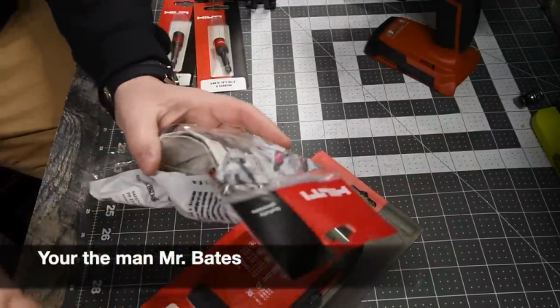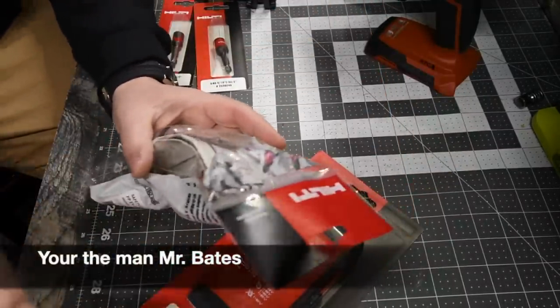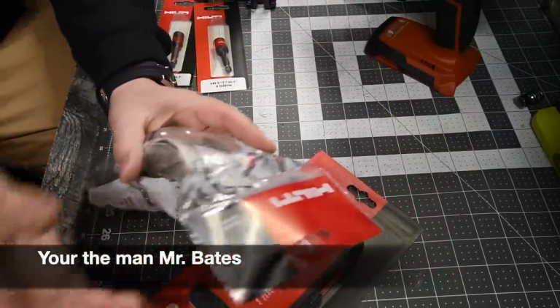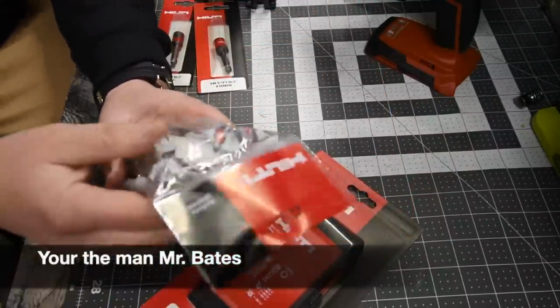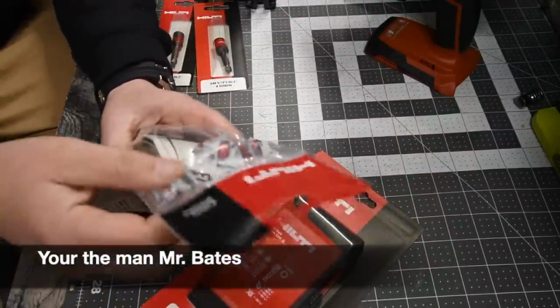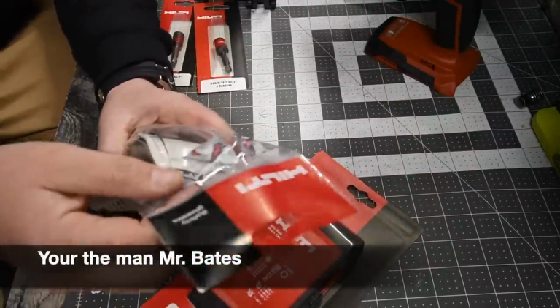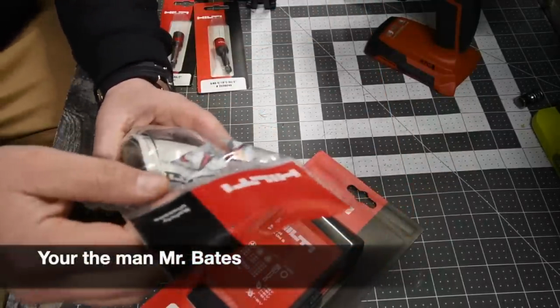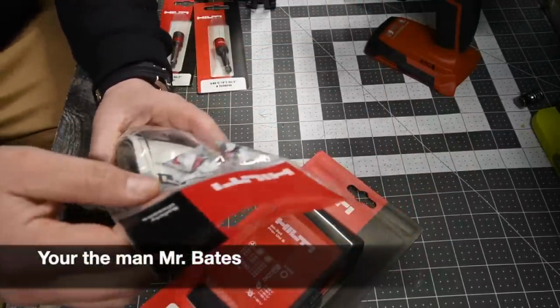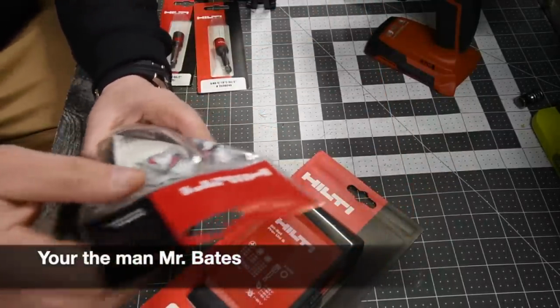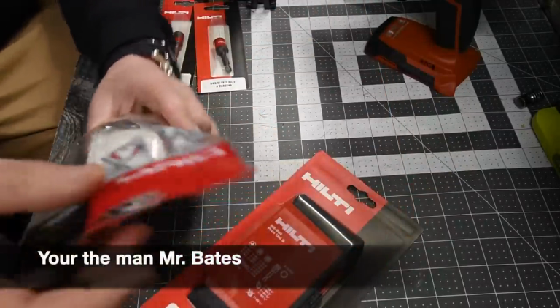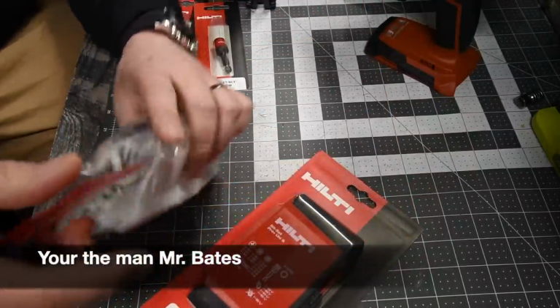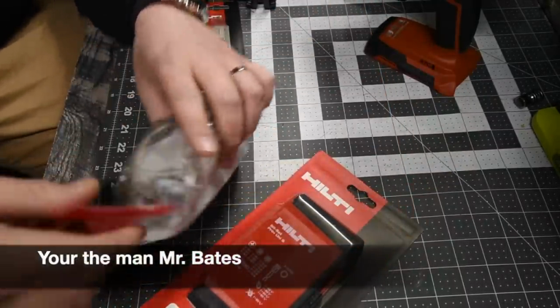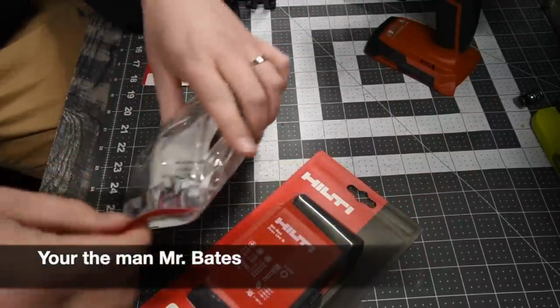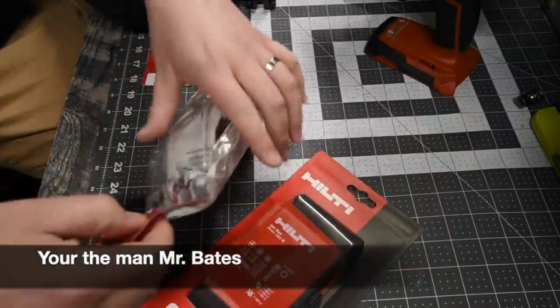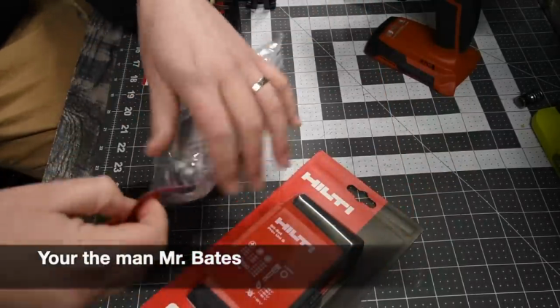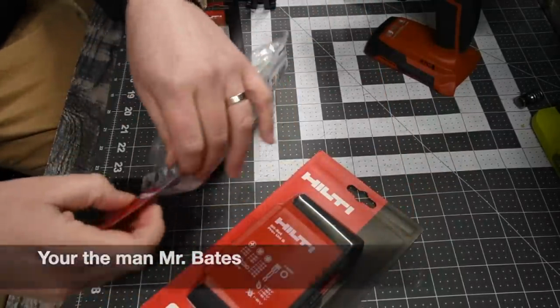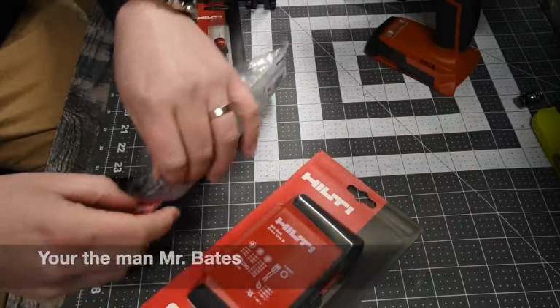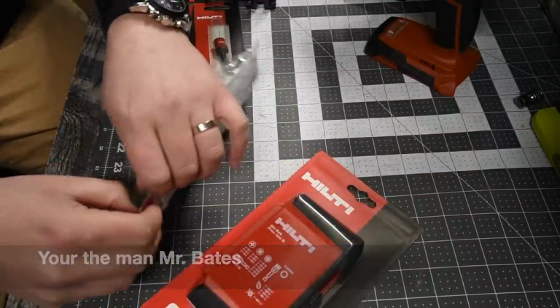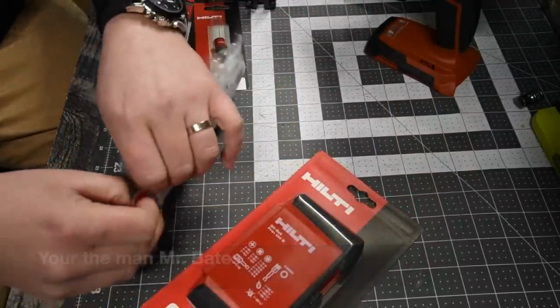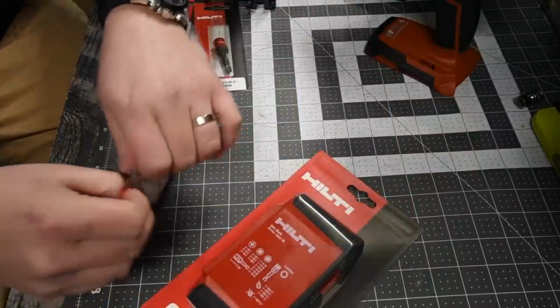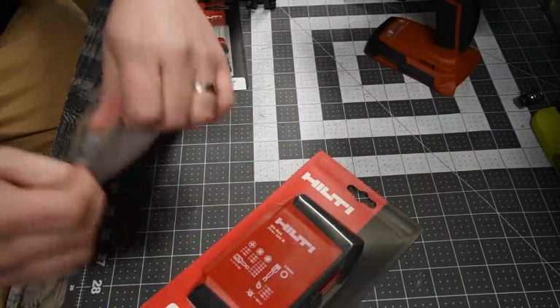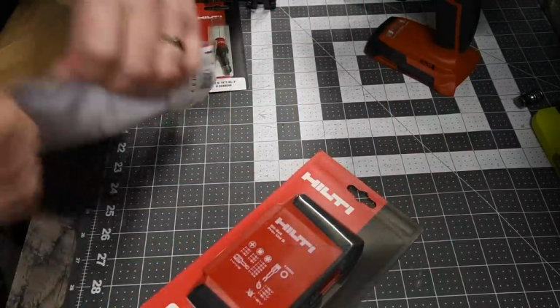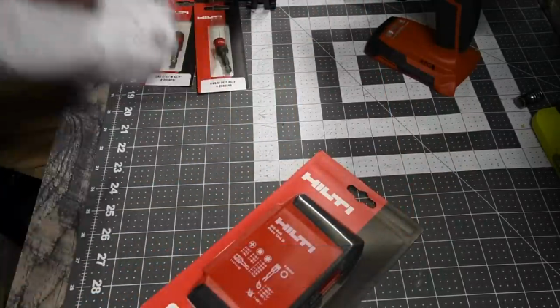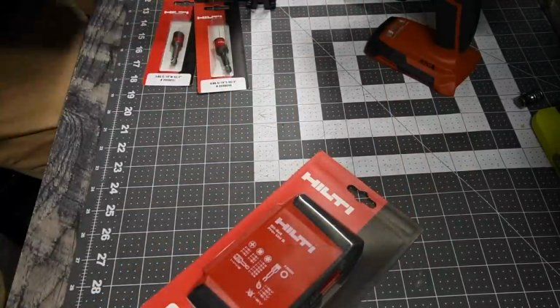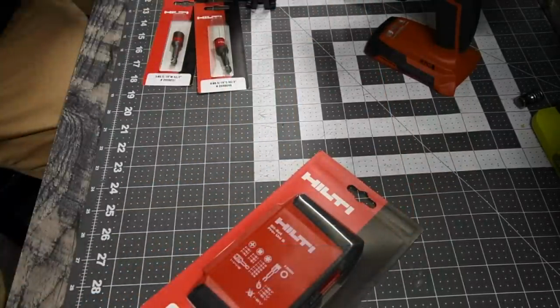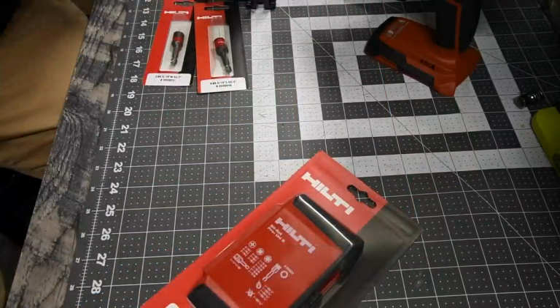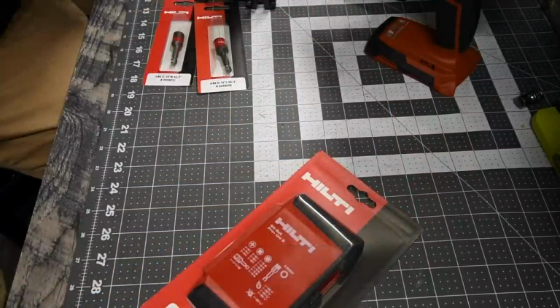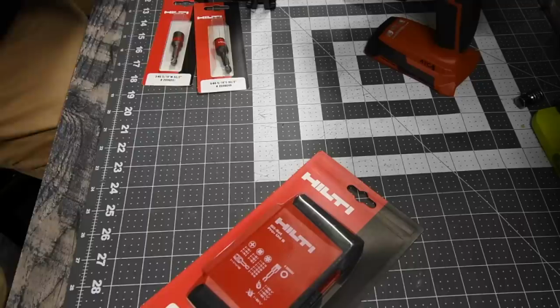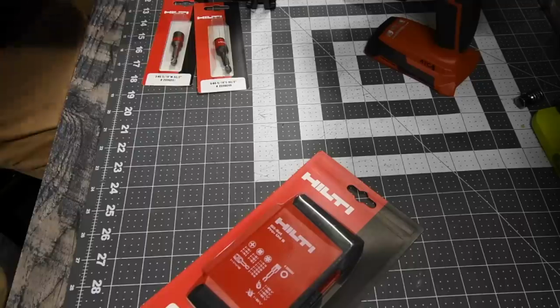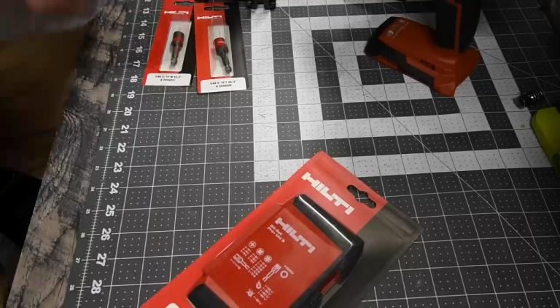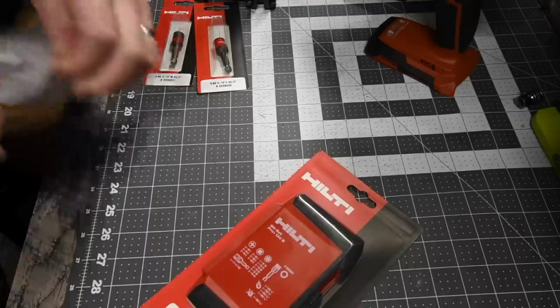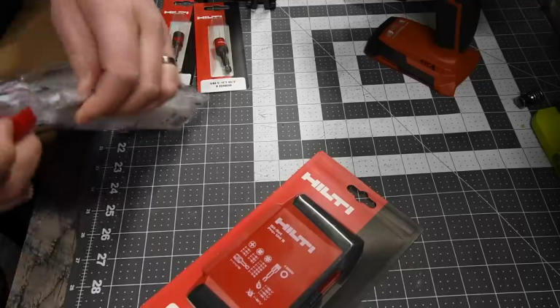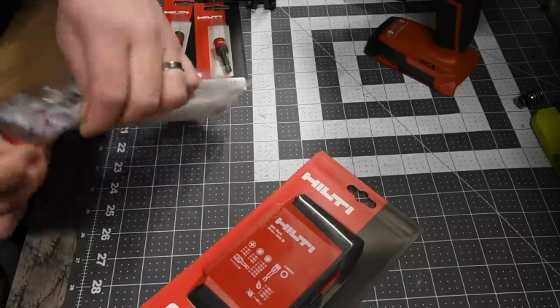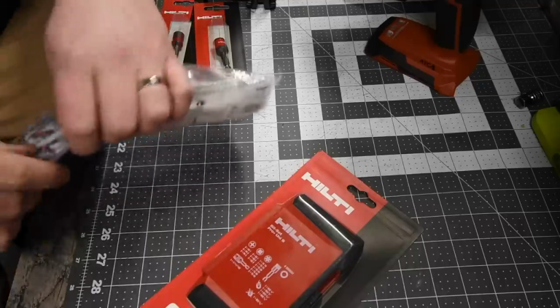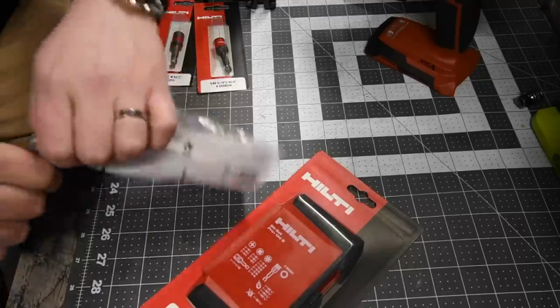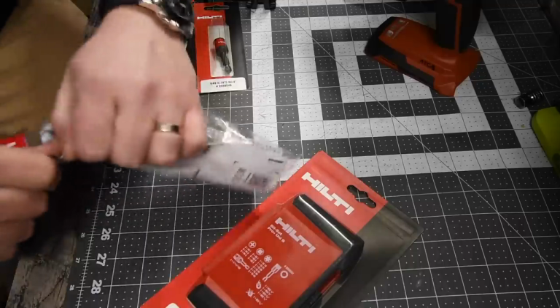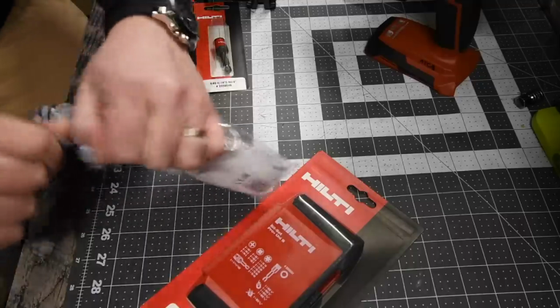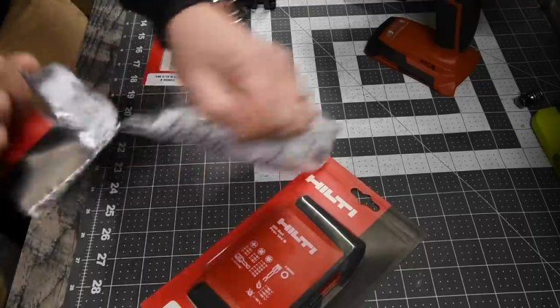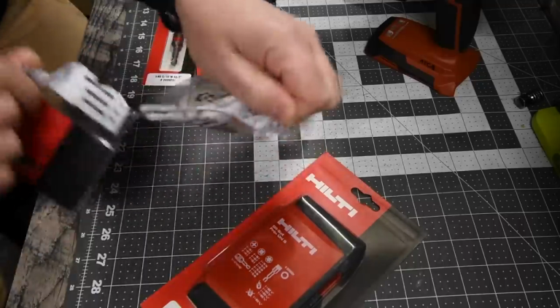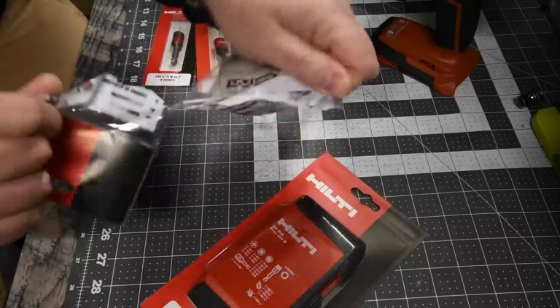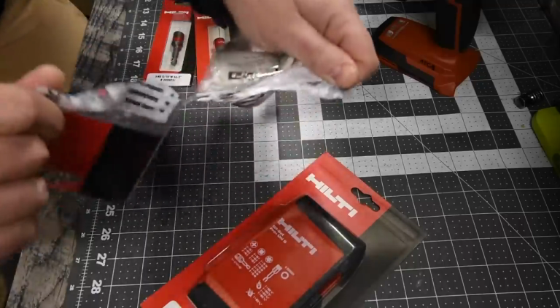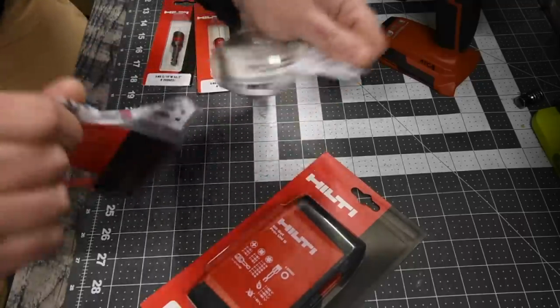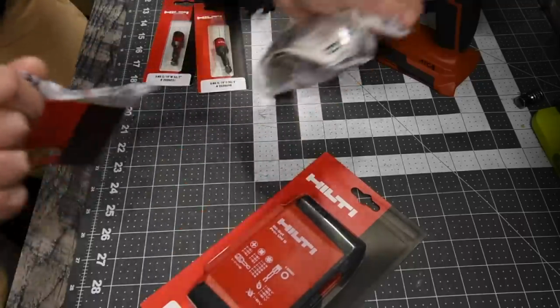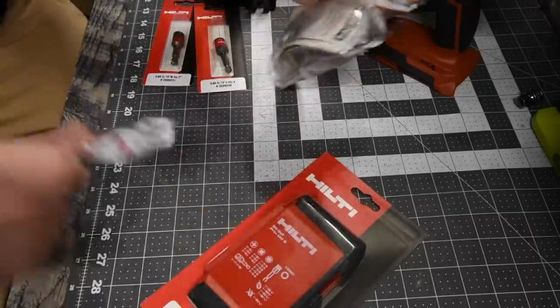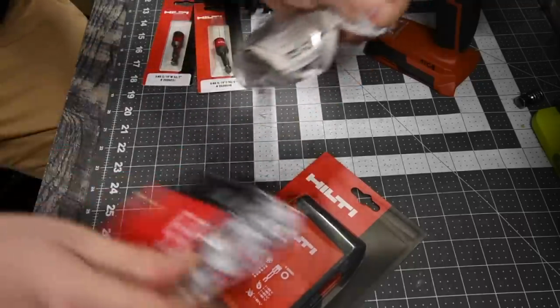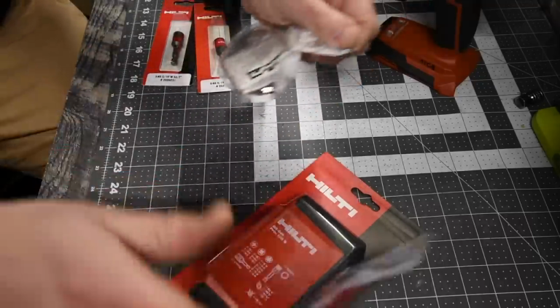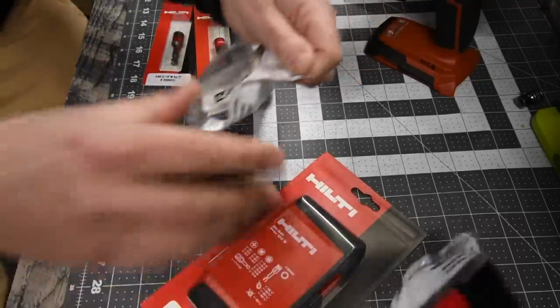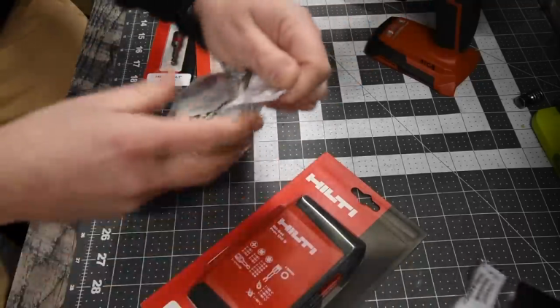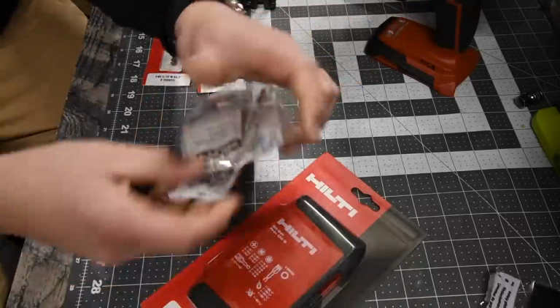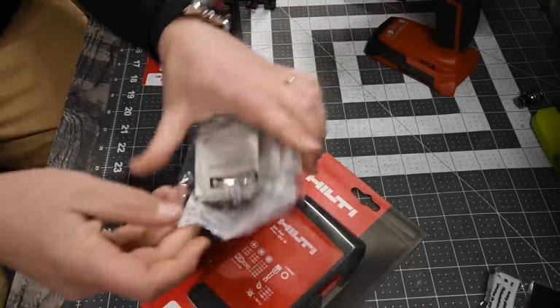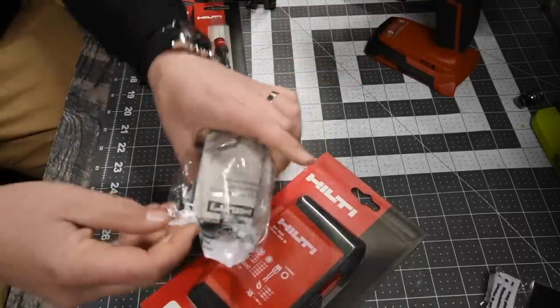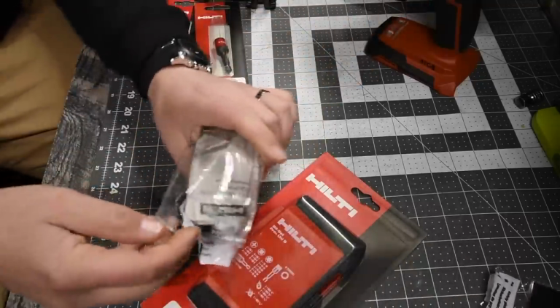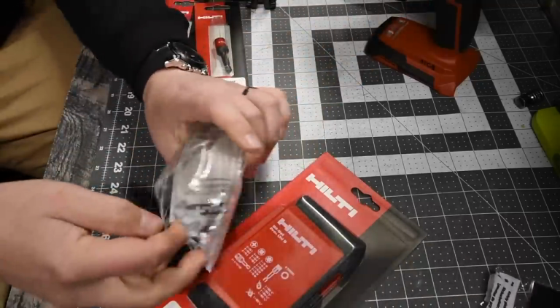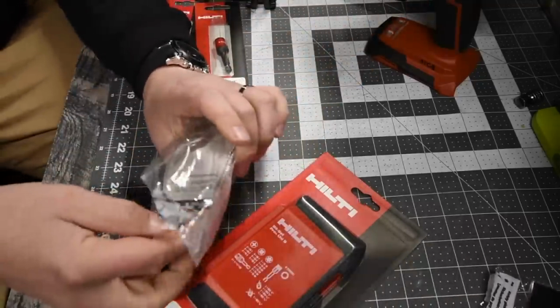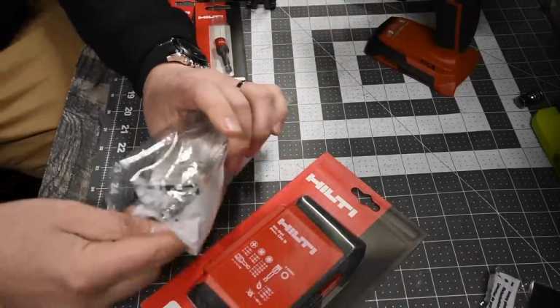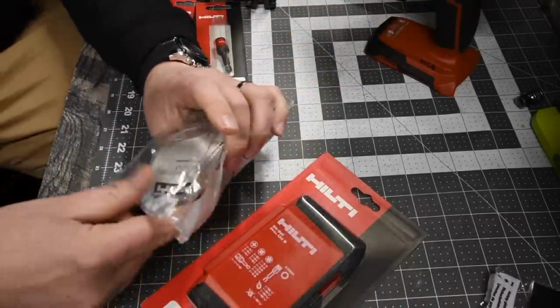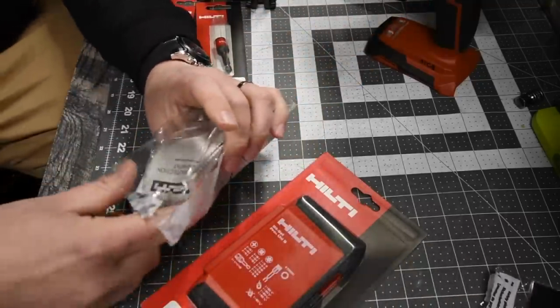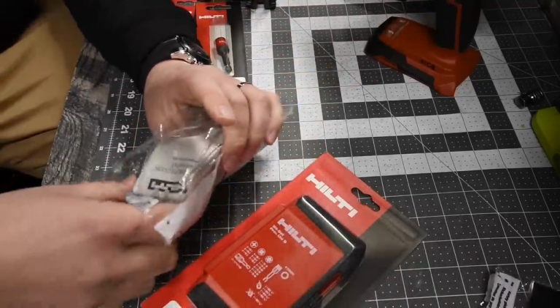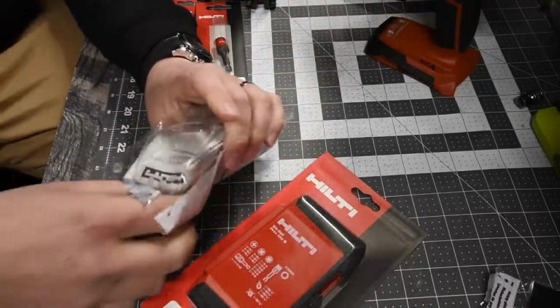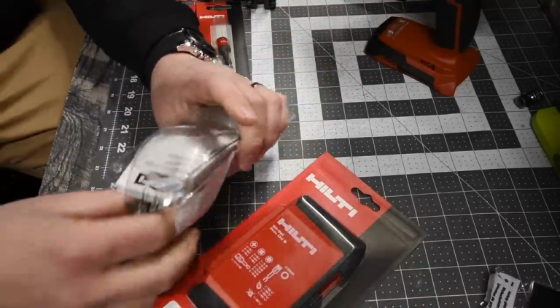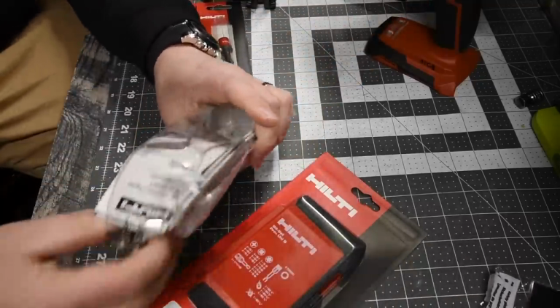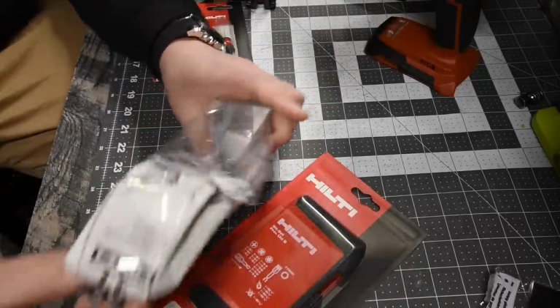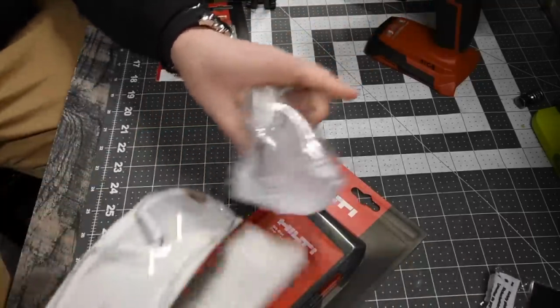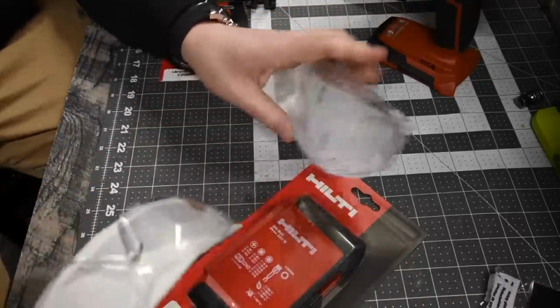First, what I got is Hilti safety glasses. I will be wearing these from now on.